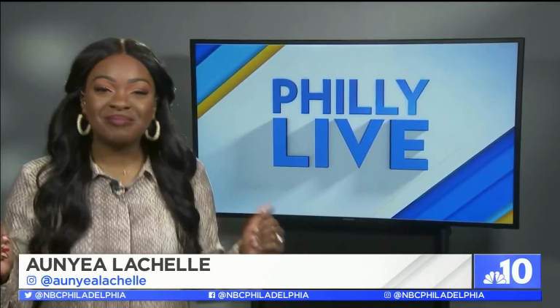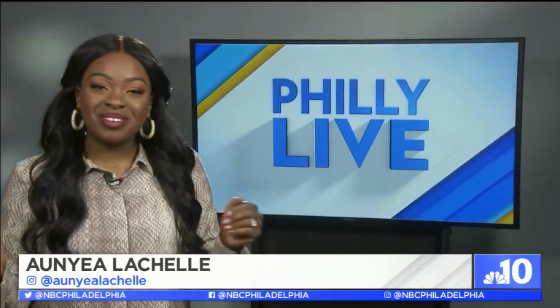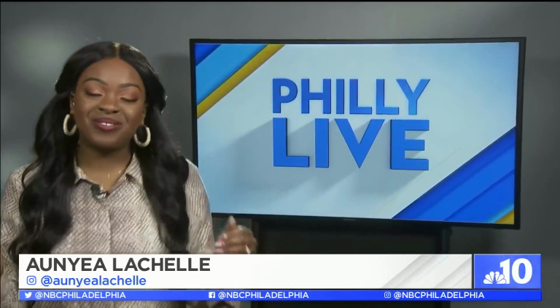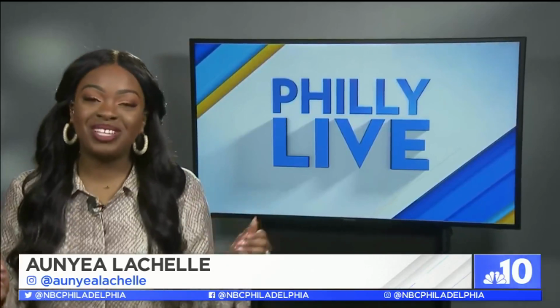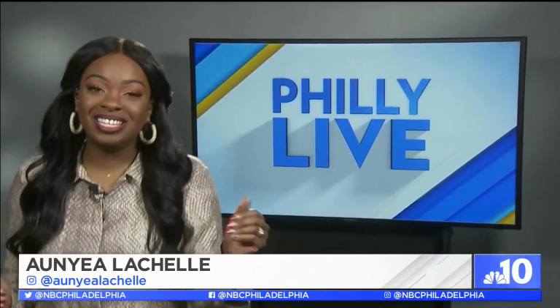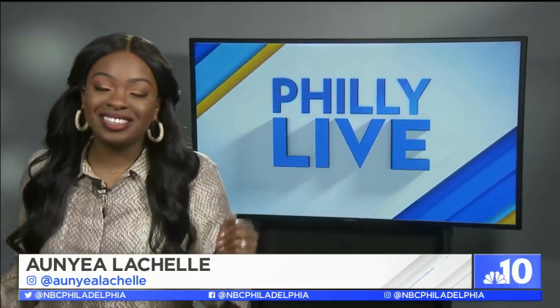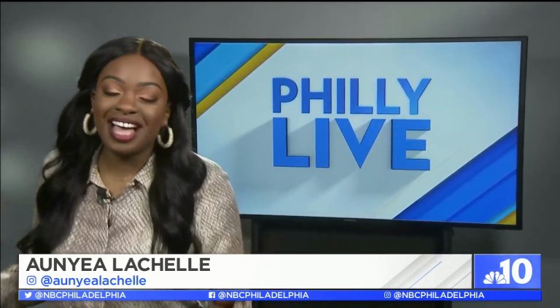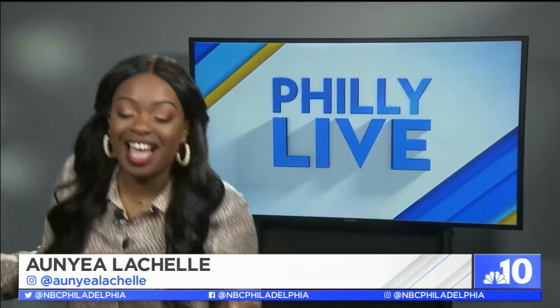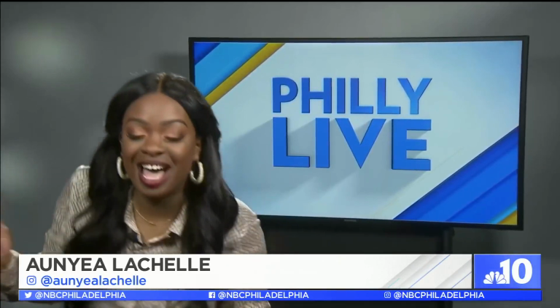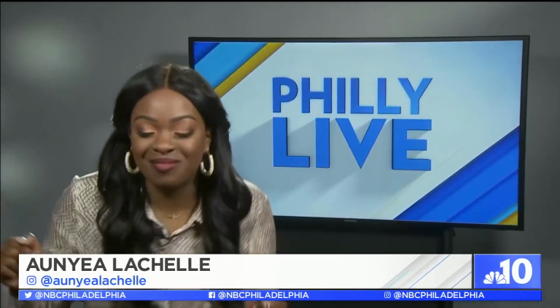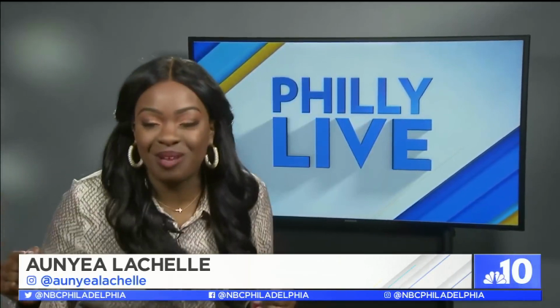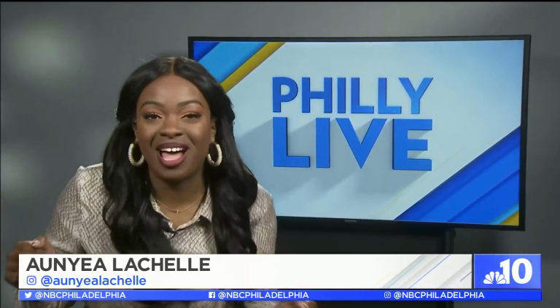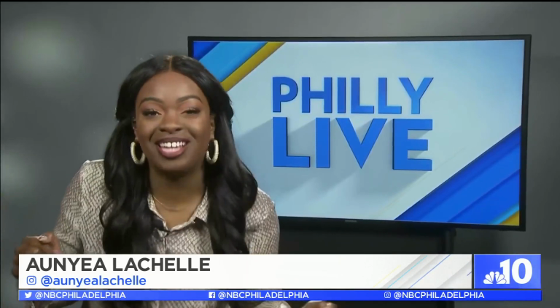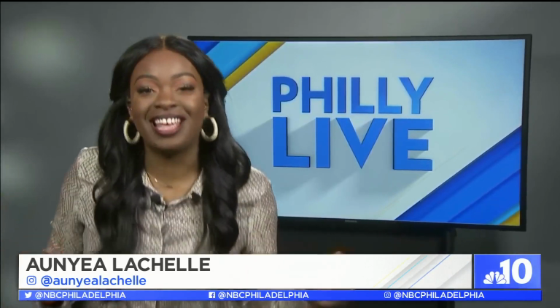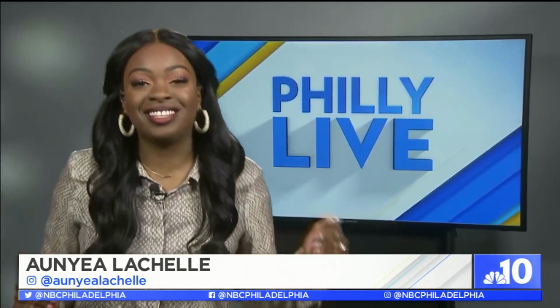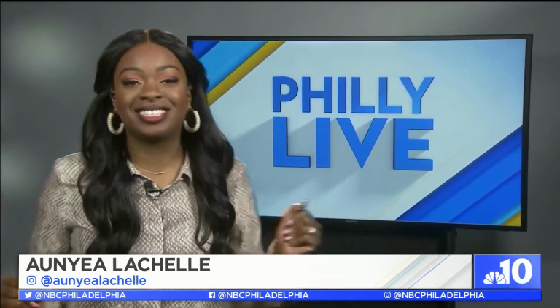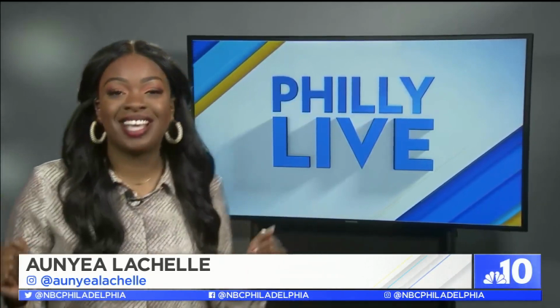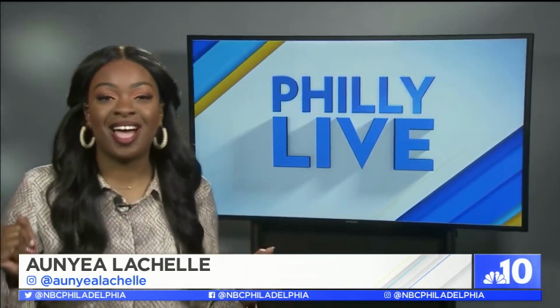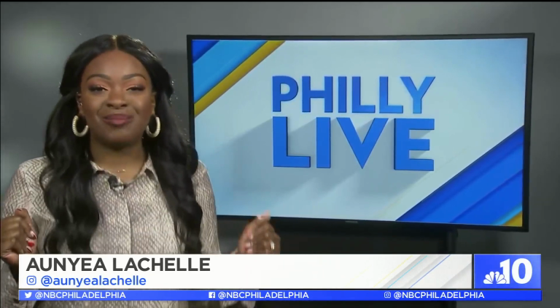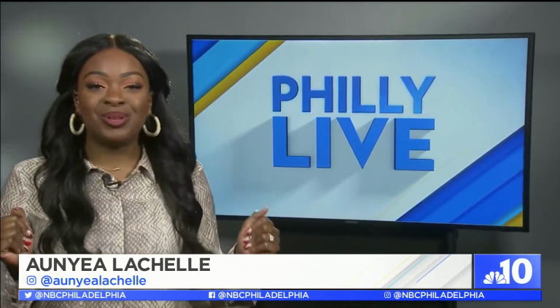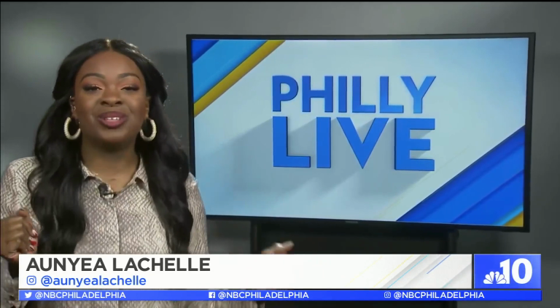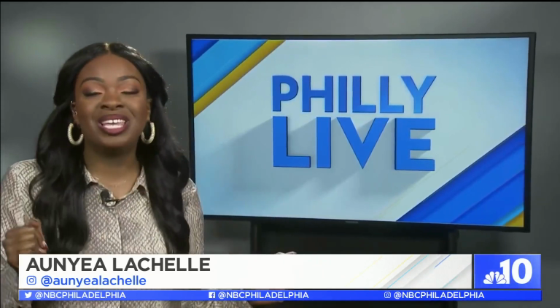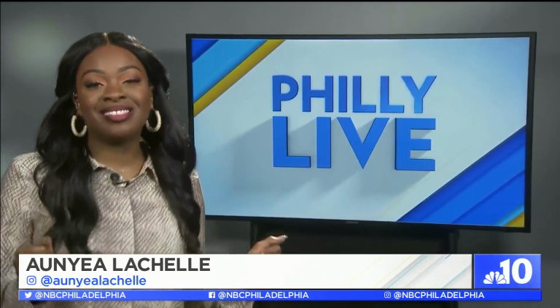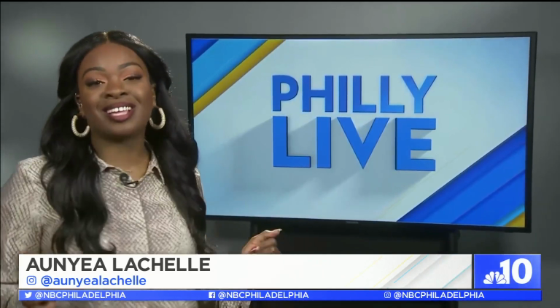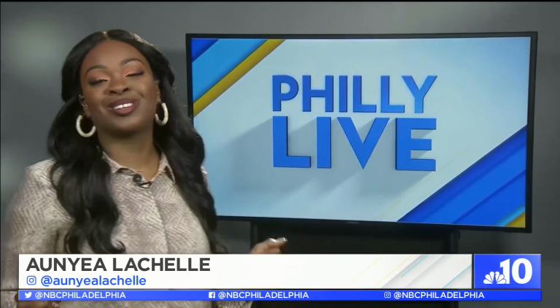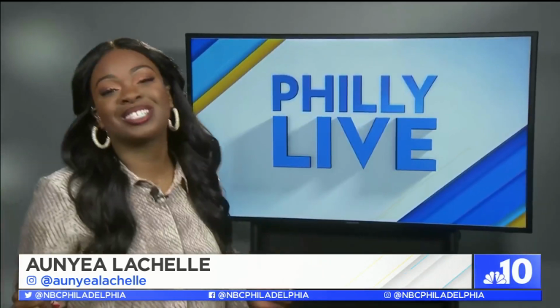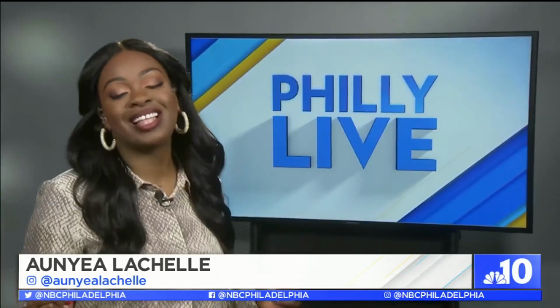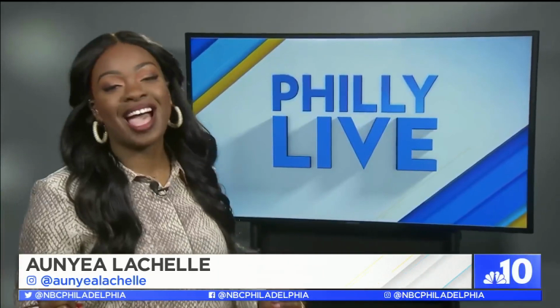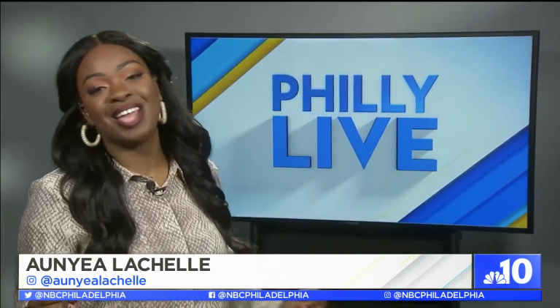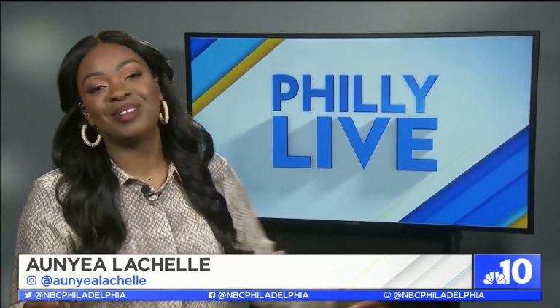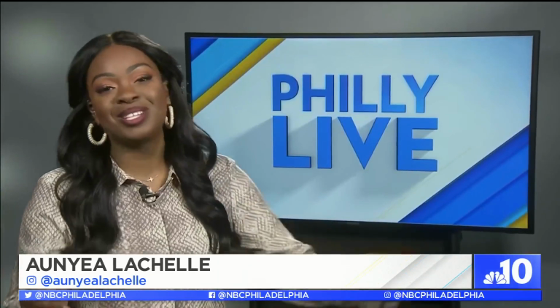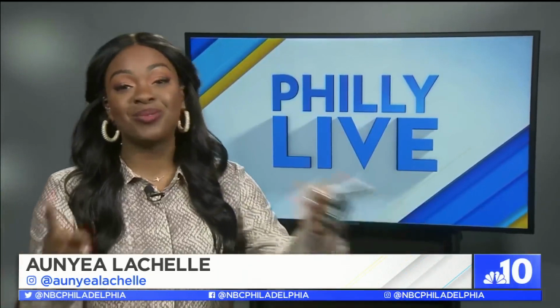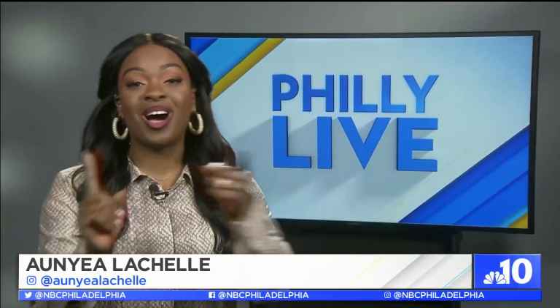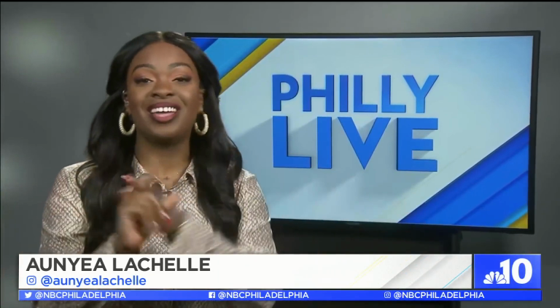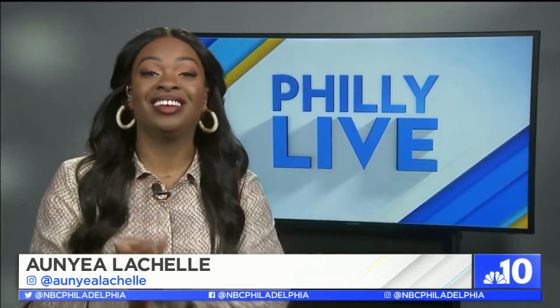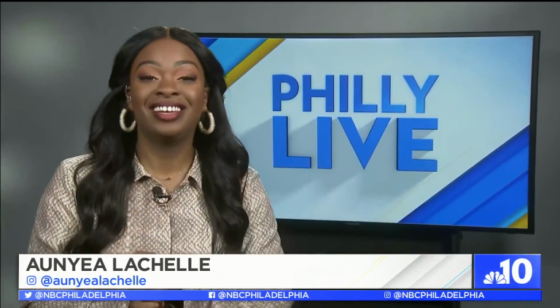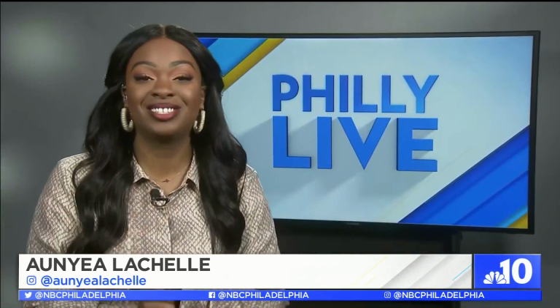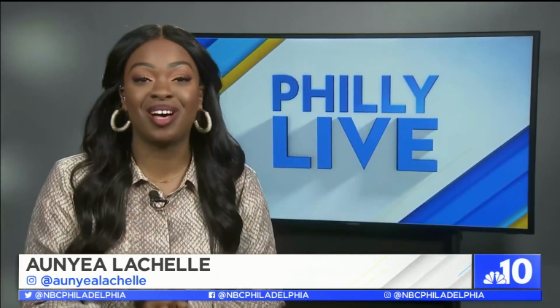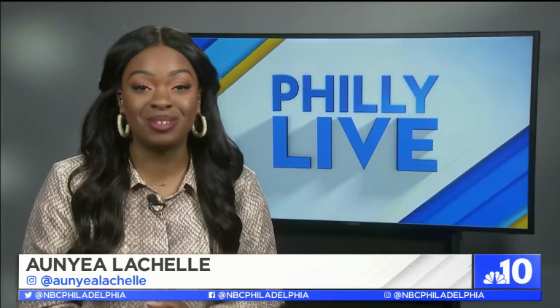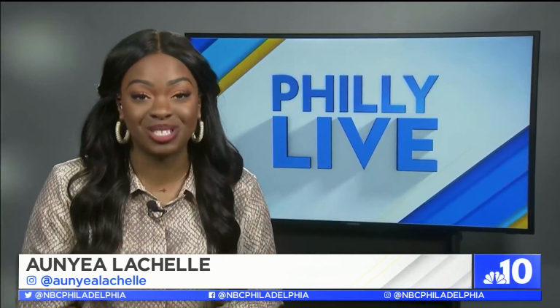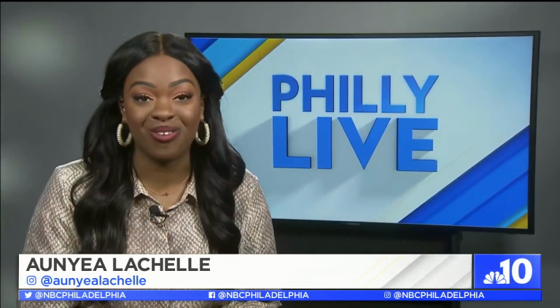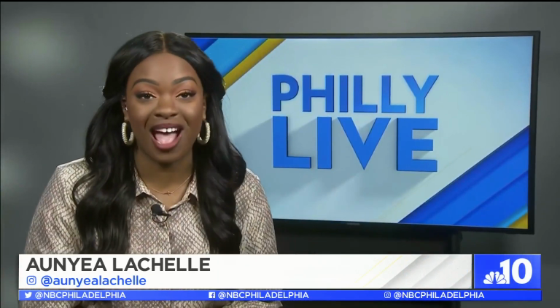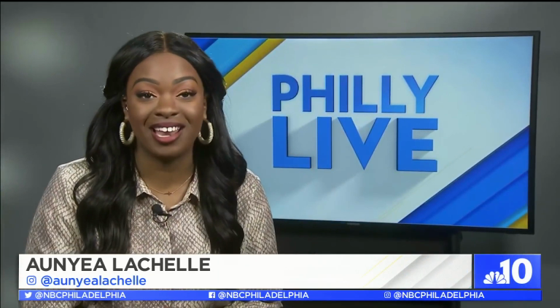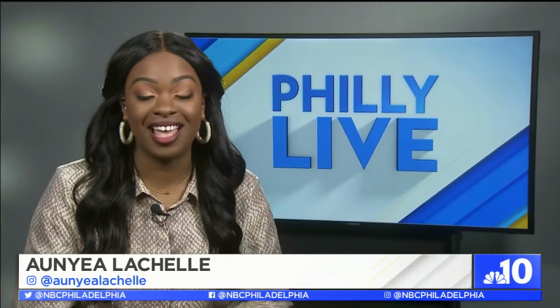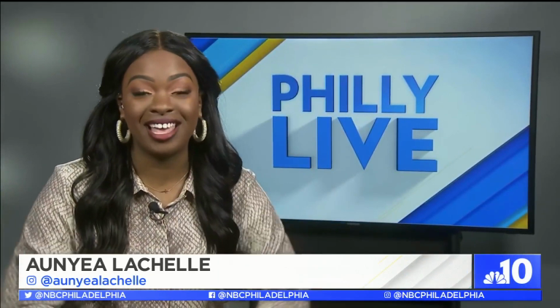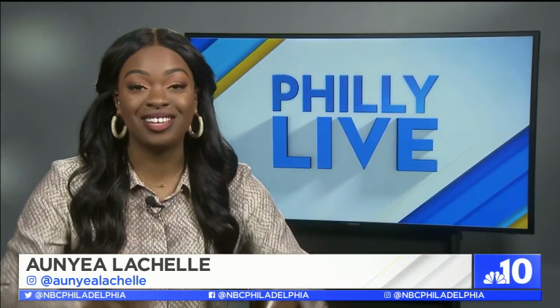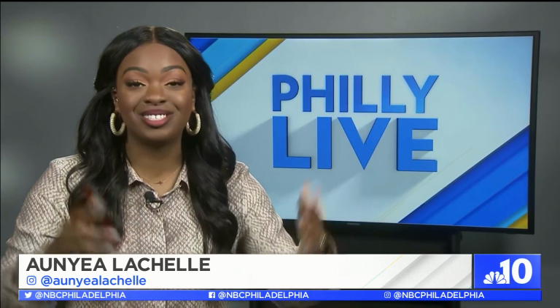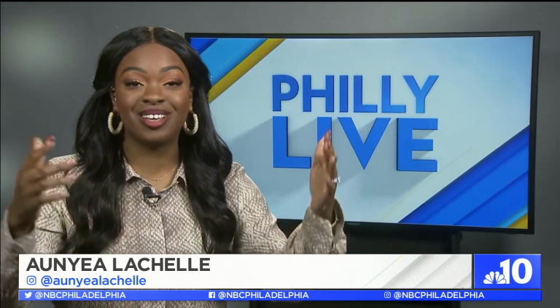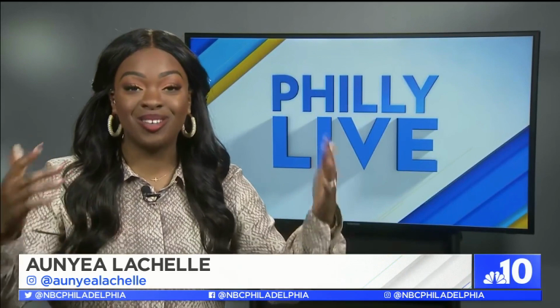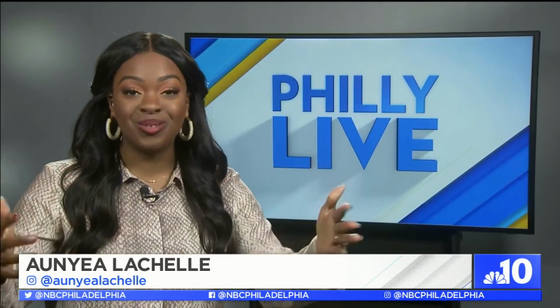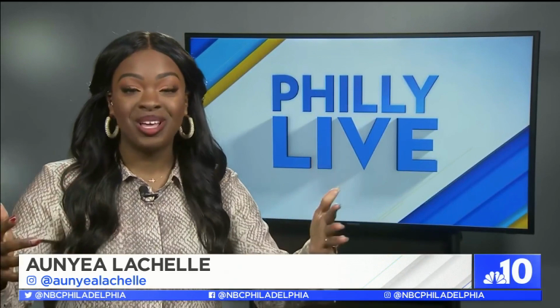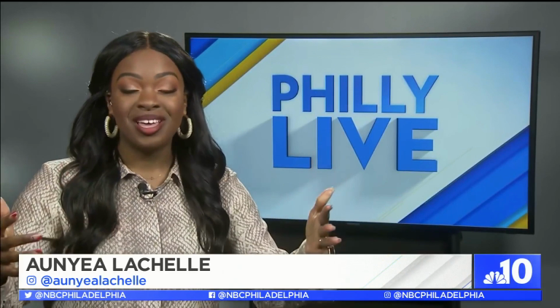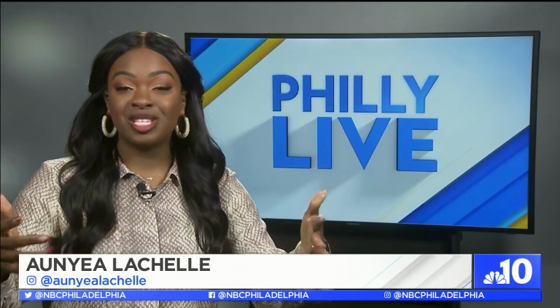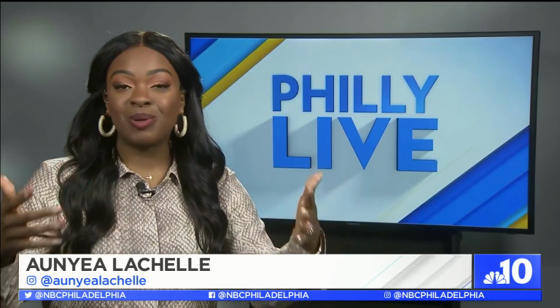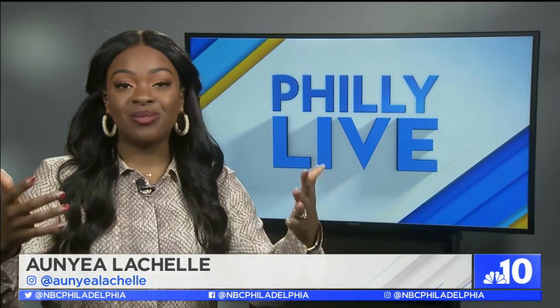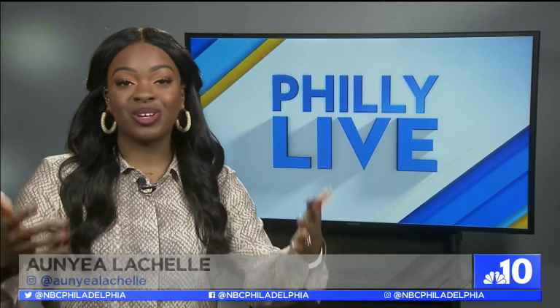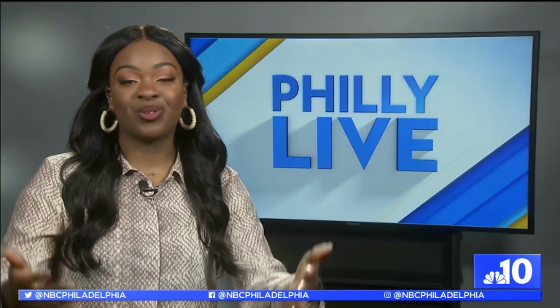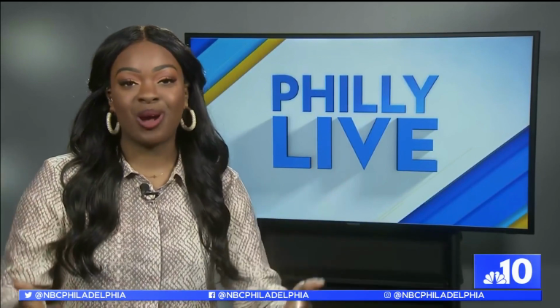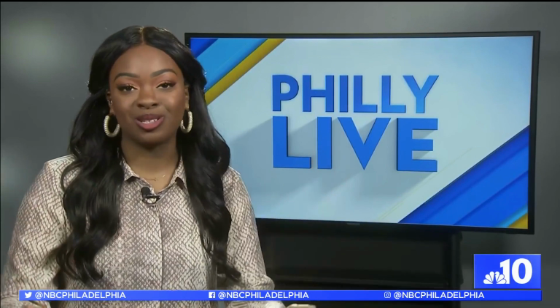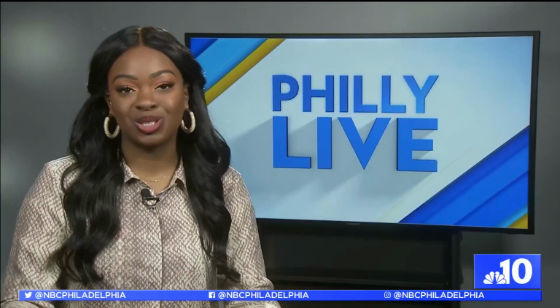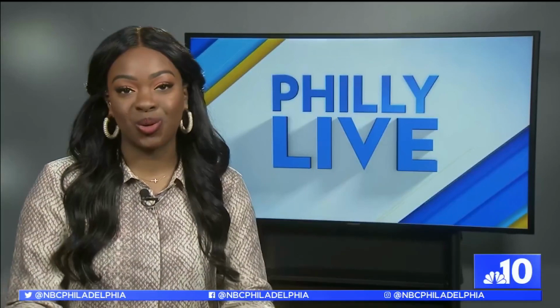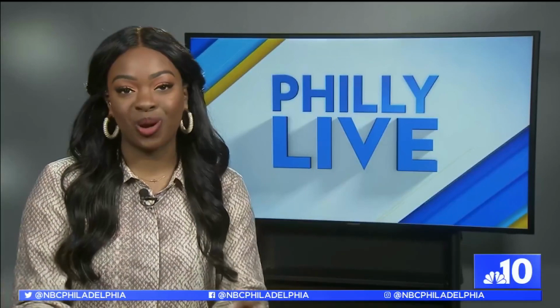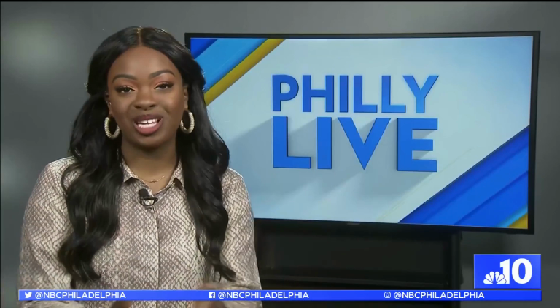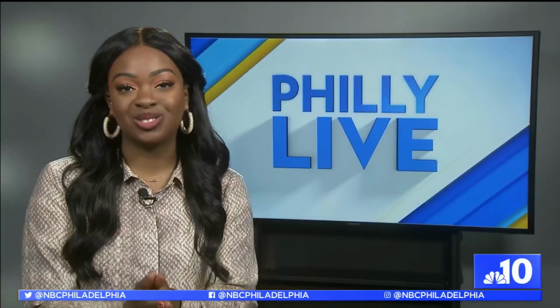Welcome to Philly Live. I'm Anya Lachelle. I'm doing the electric slide because one, it's almost Friday, and two, it's perfect for our story.